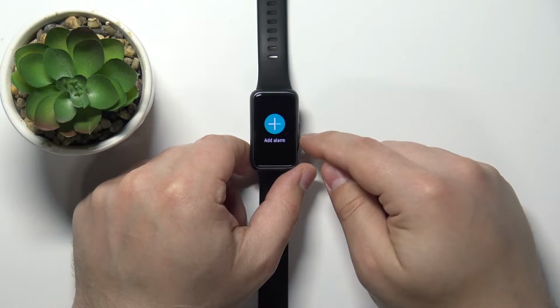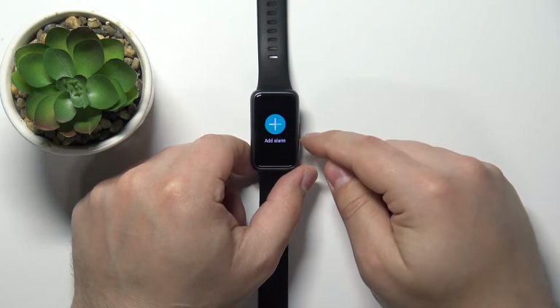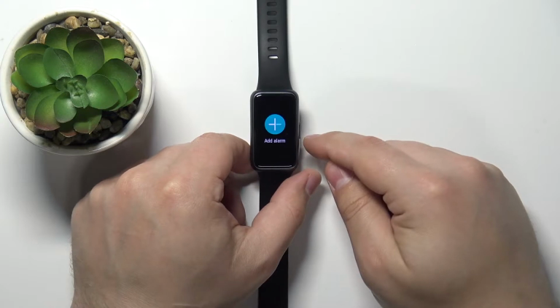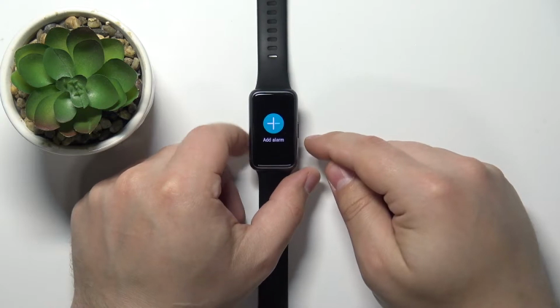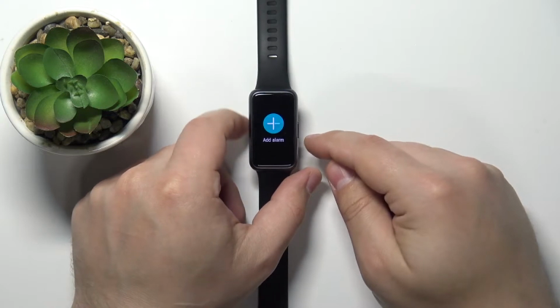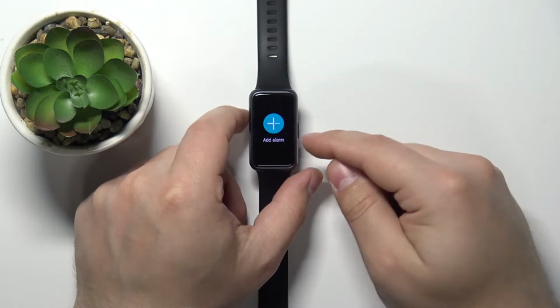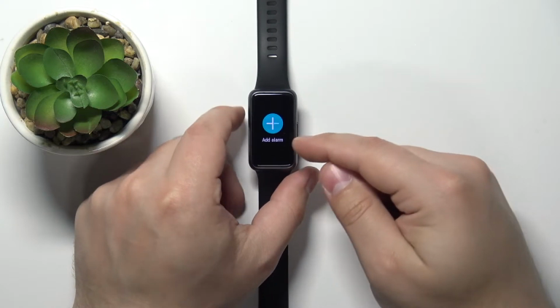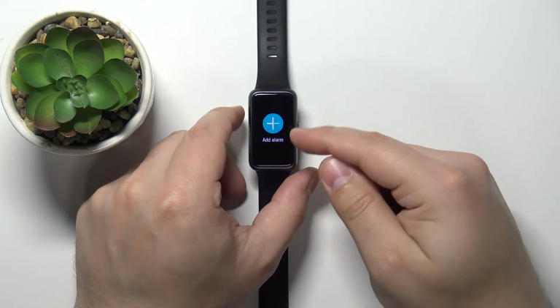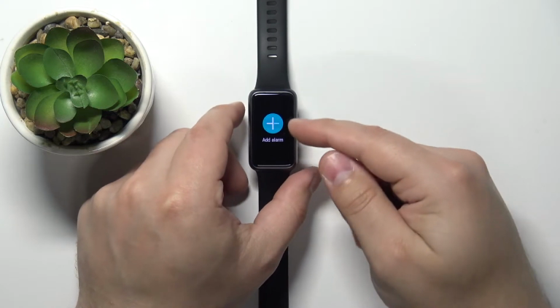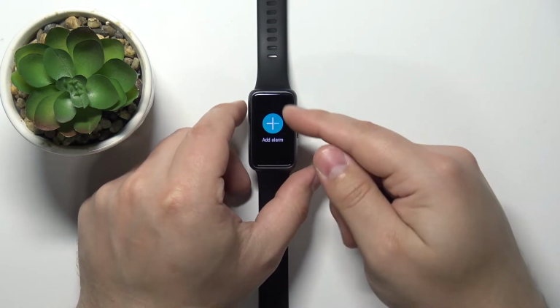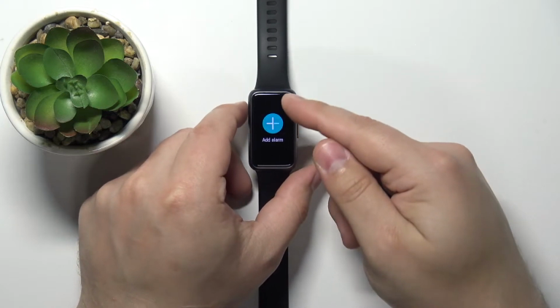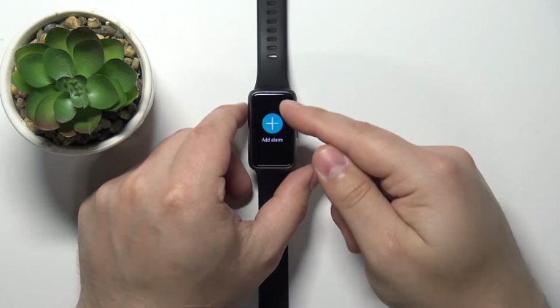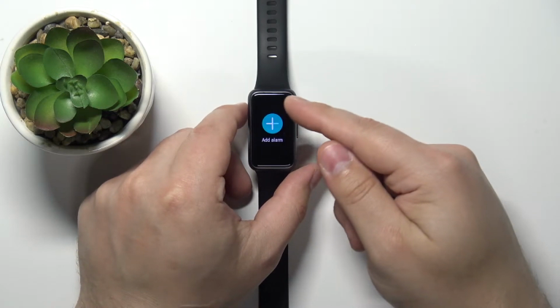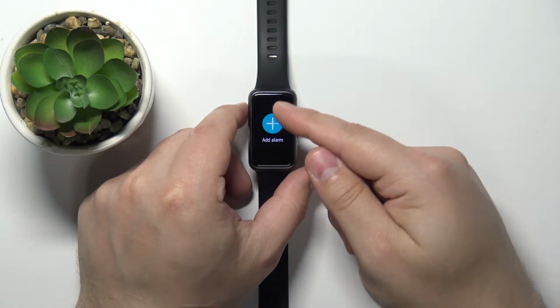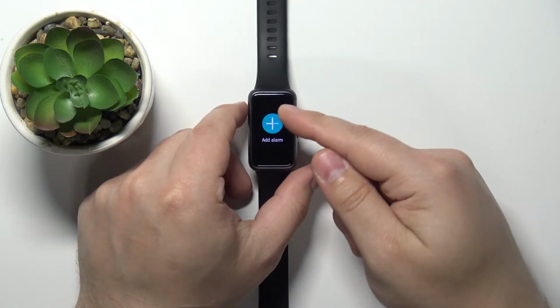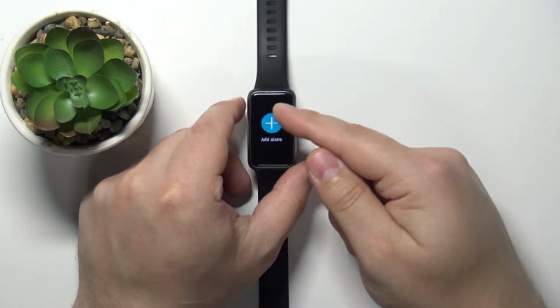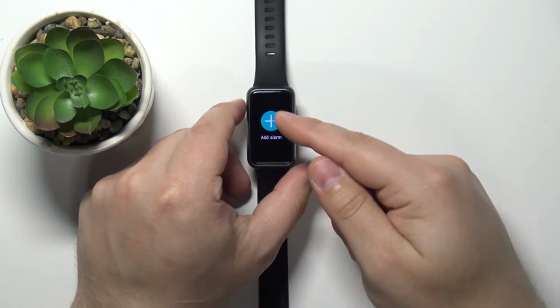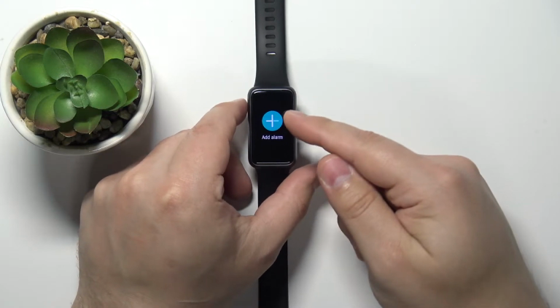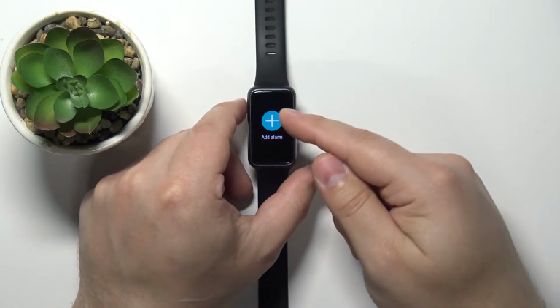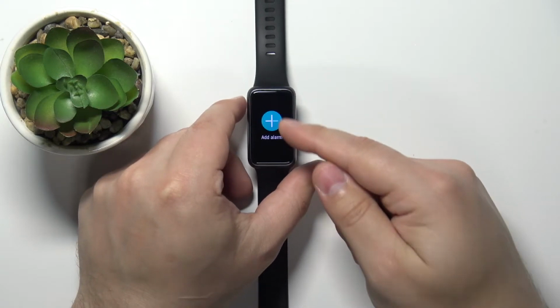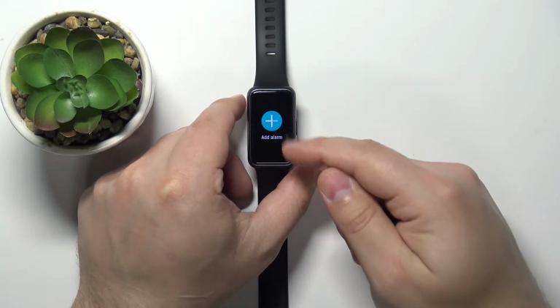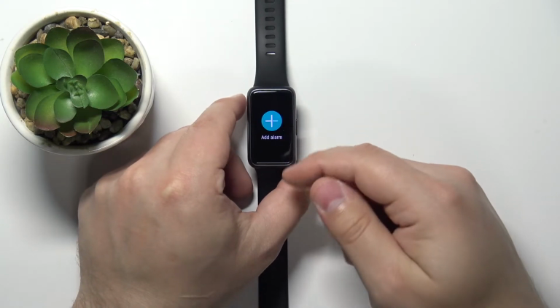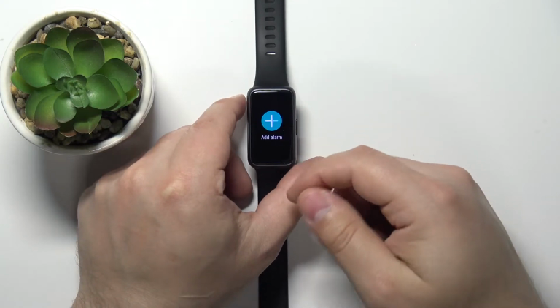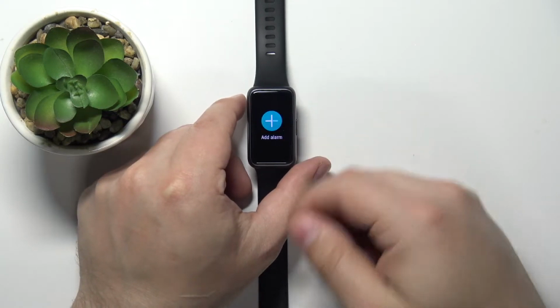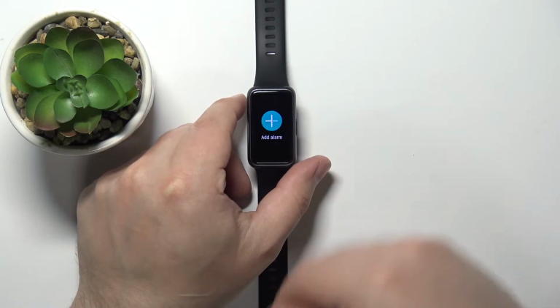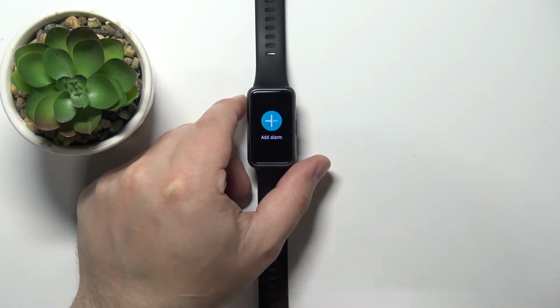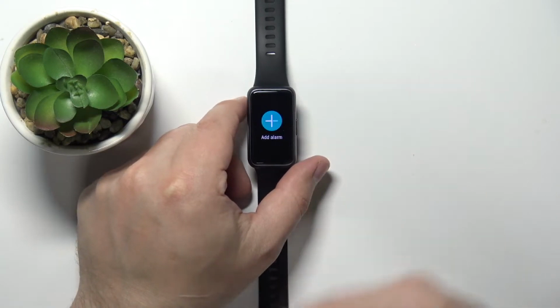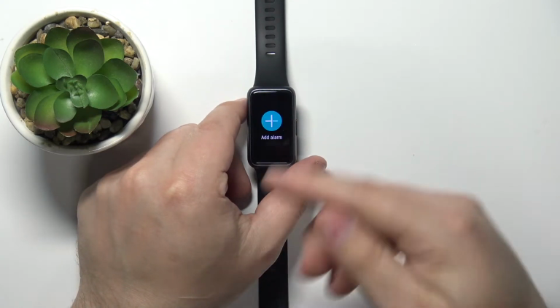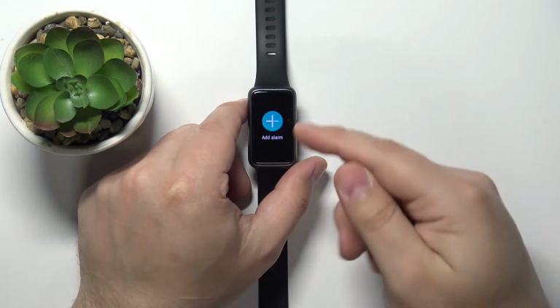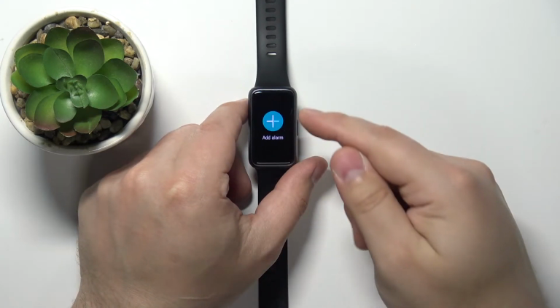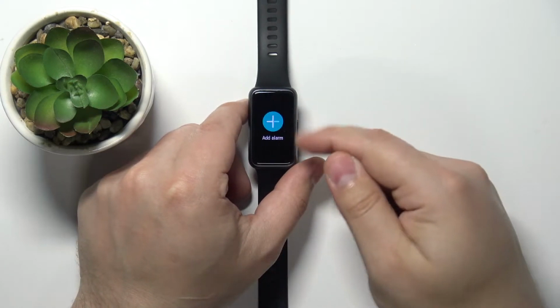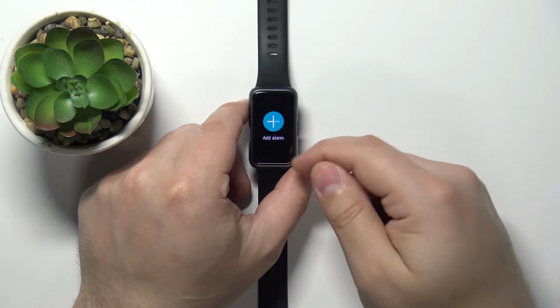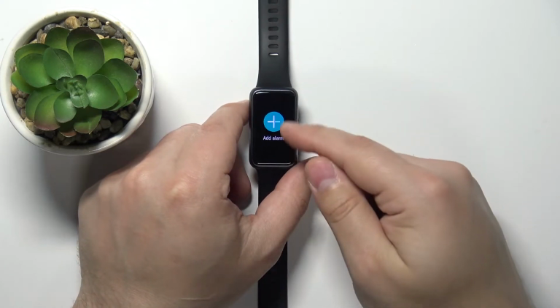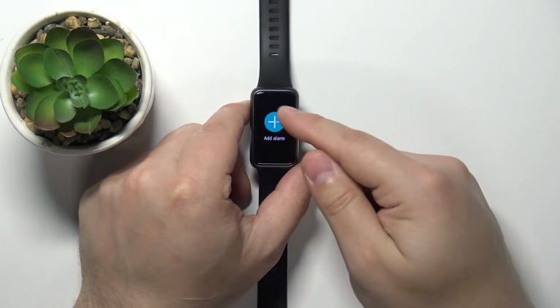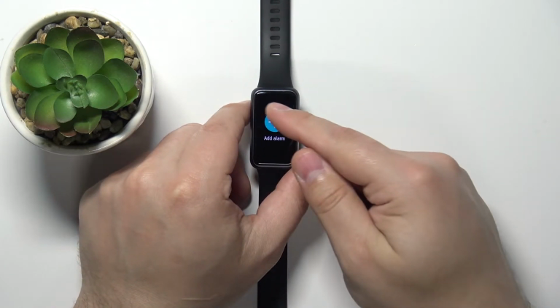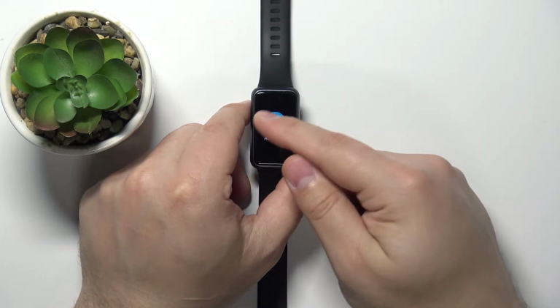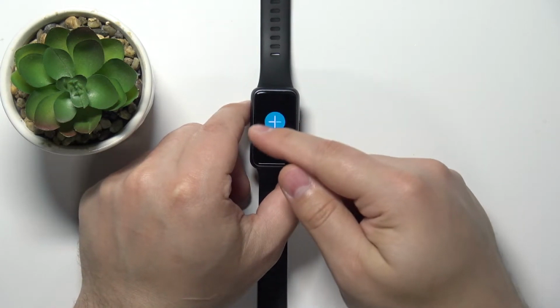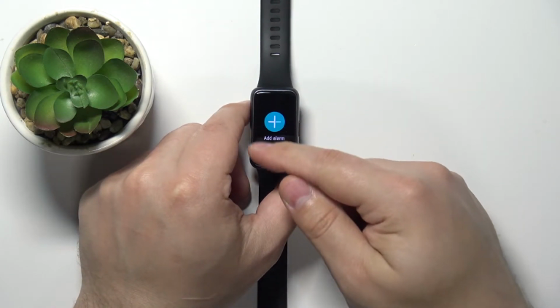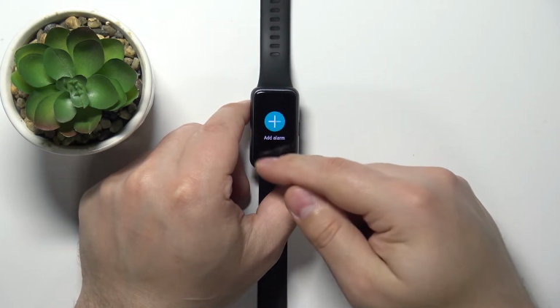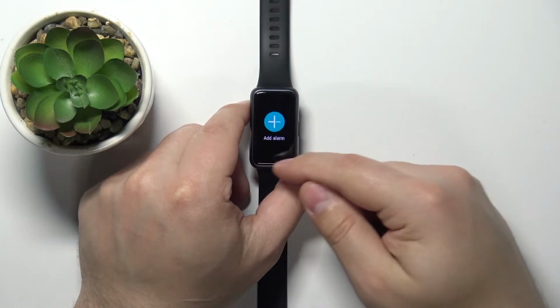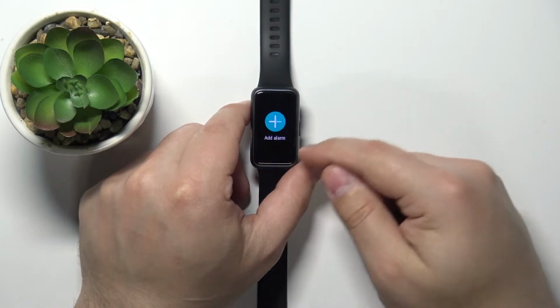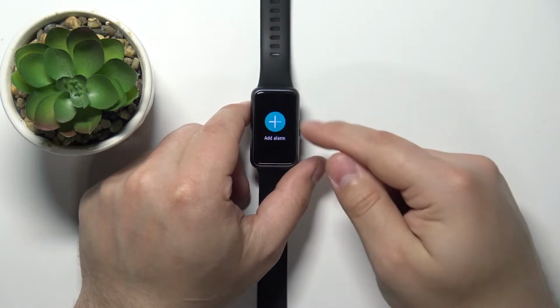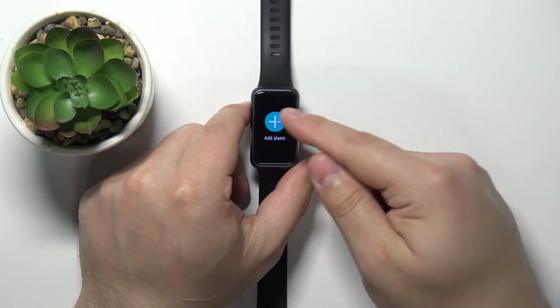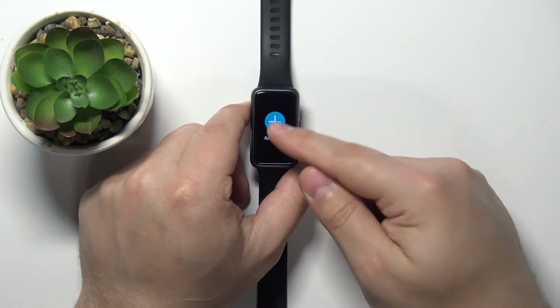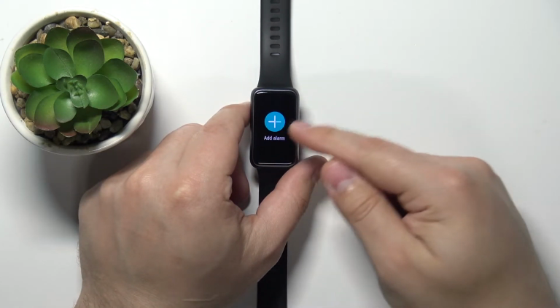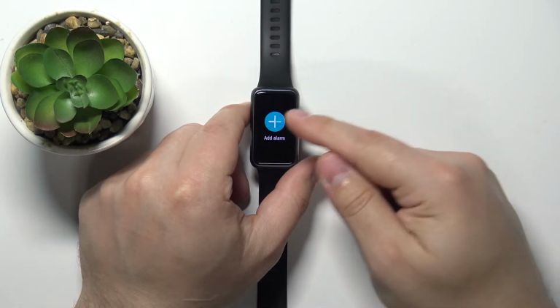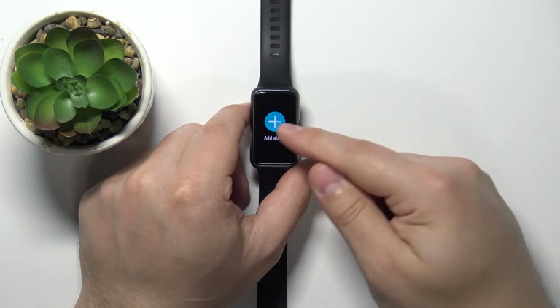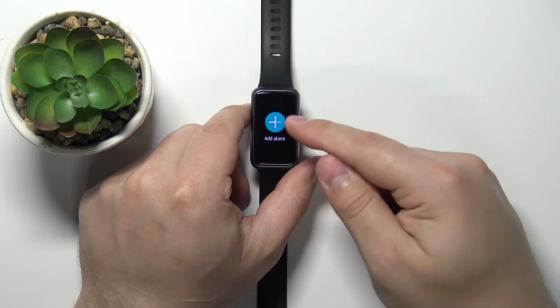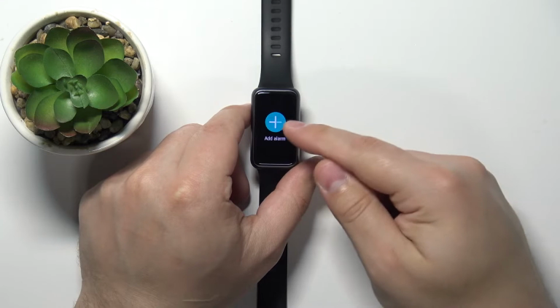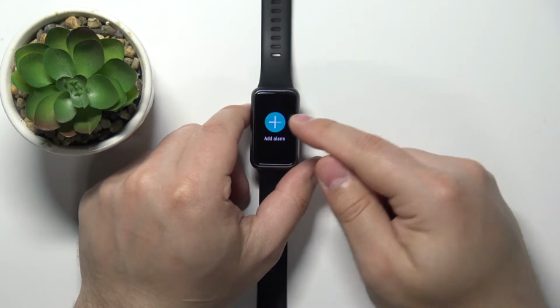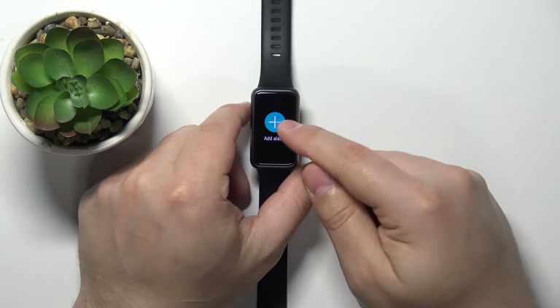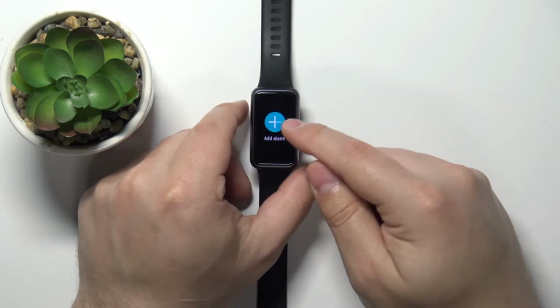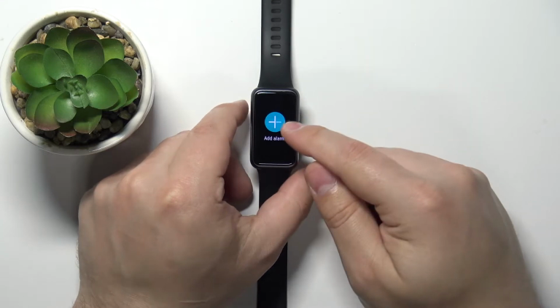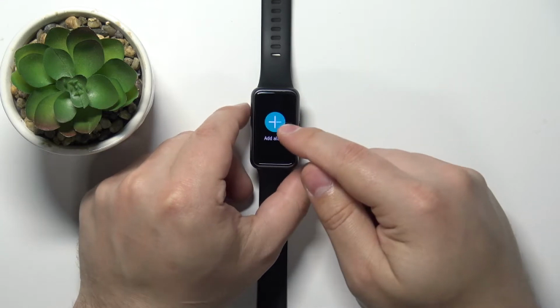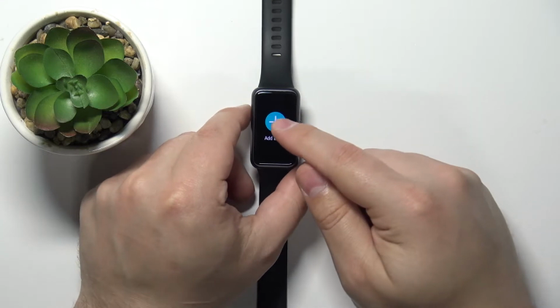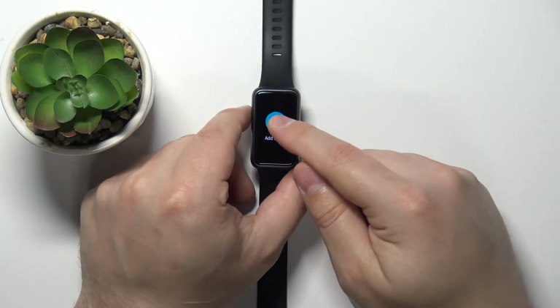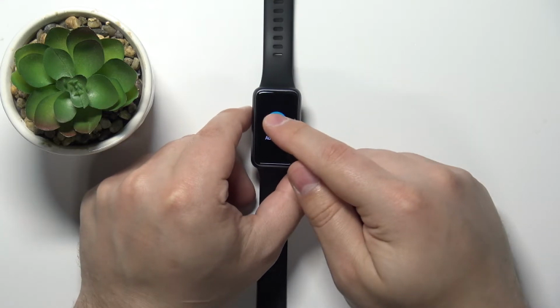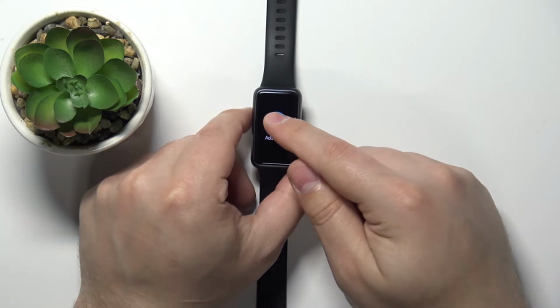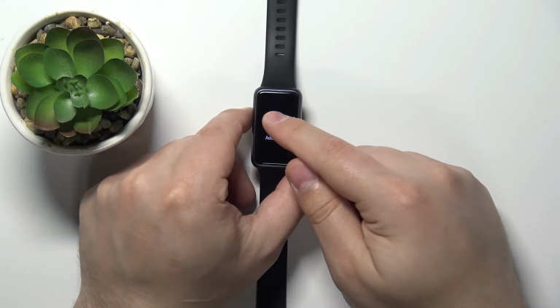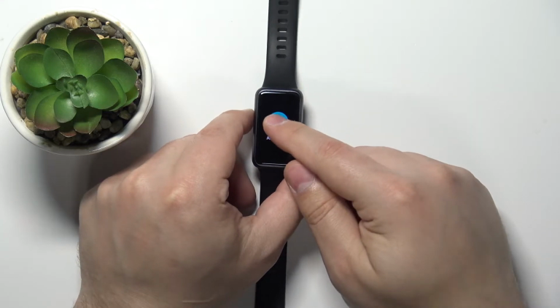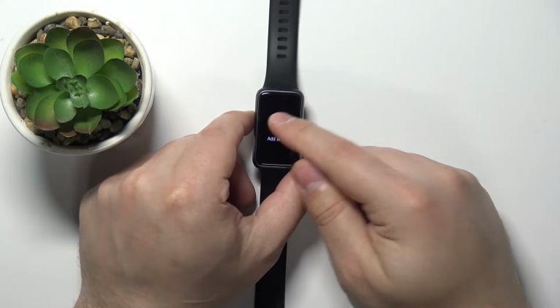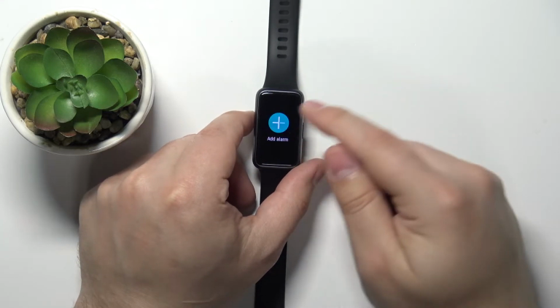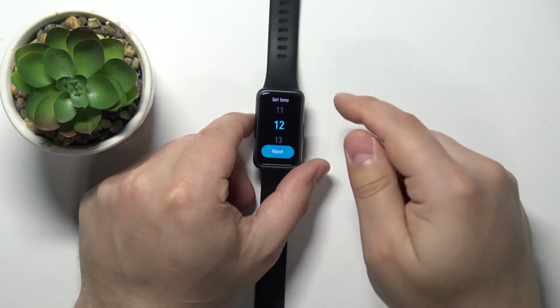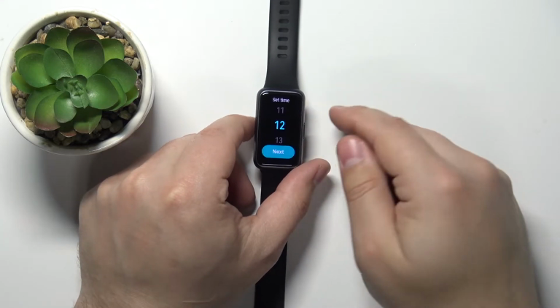Here, if you don't have any alarm clocks set up yet, you should see this big add alarm button. Tap on it.